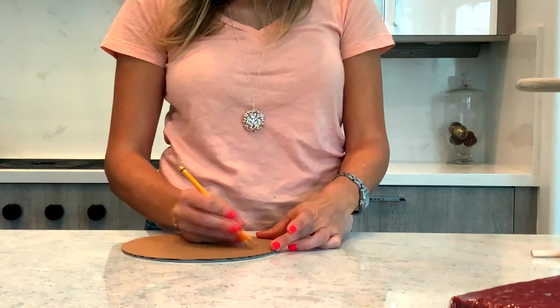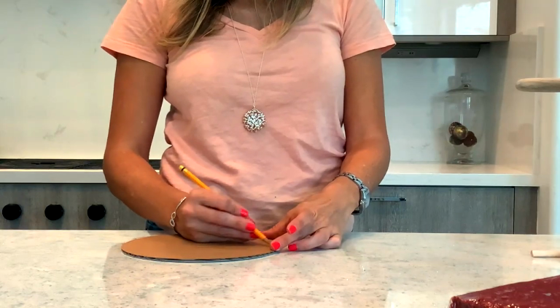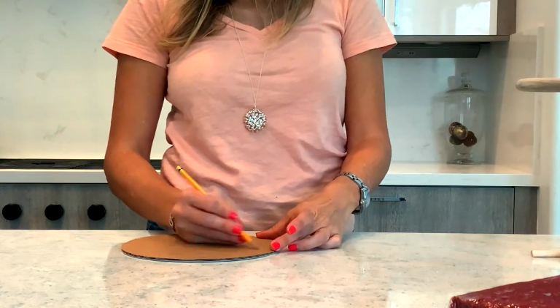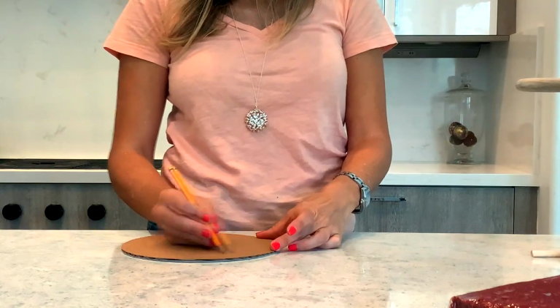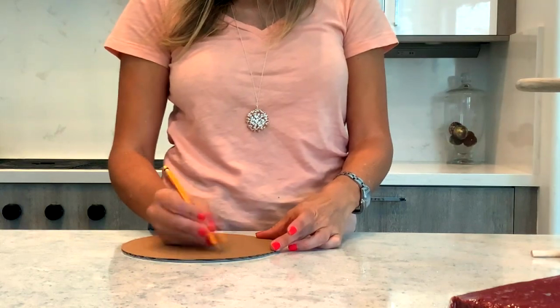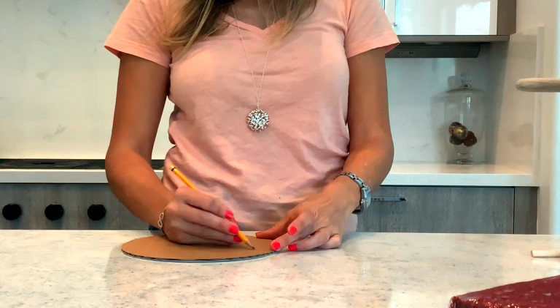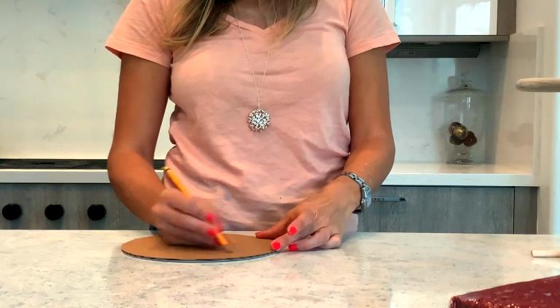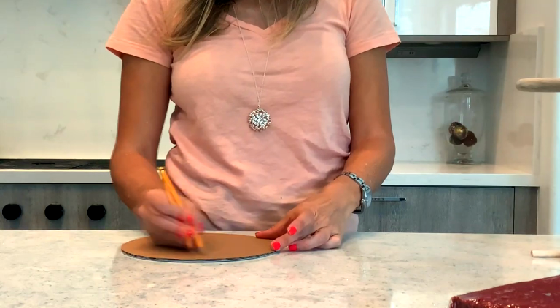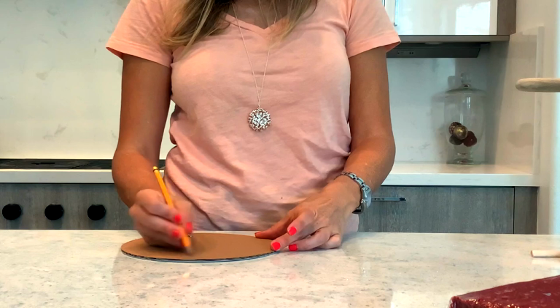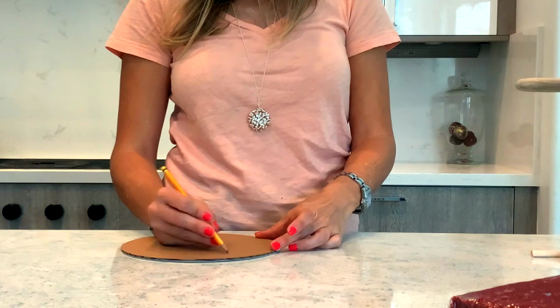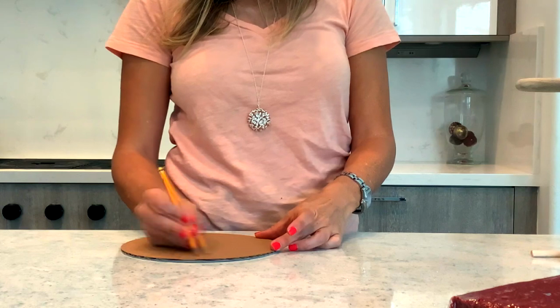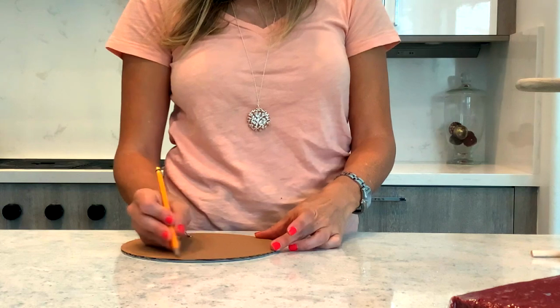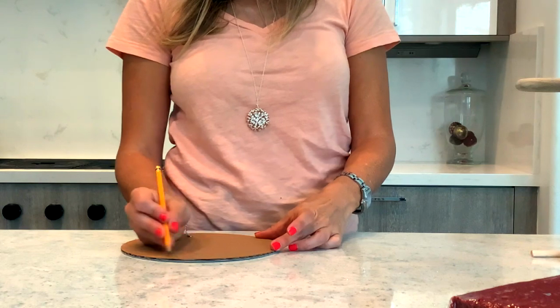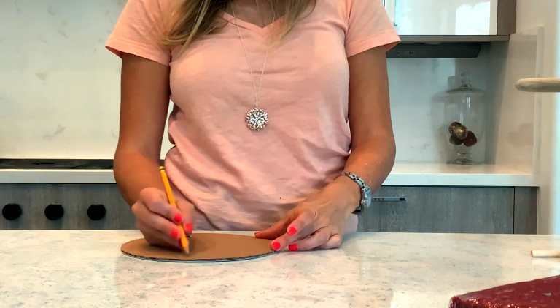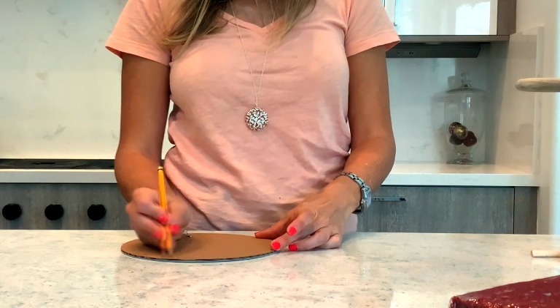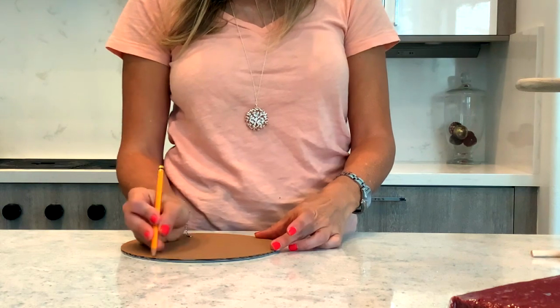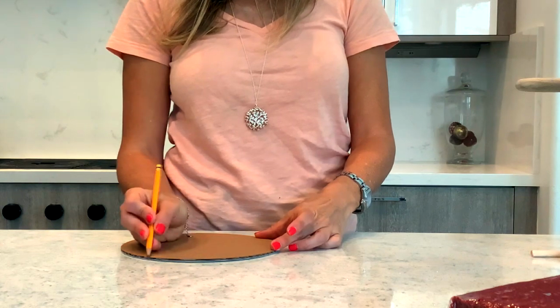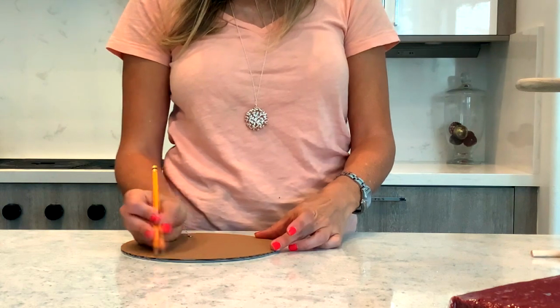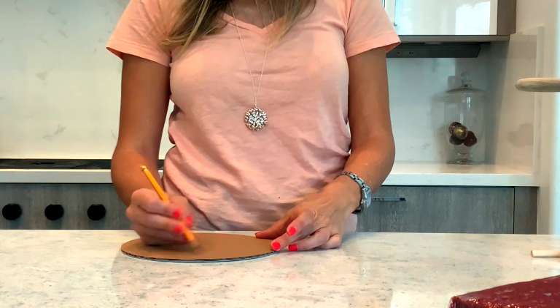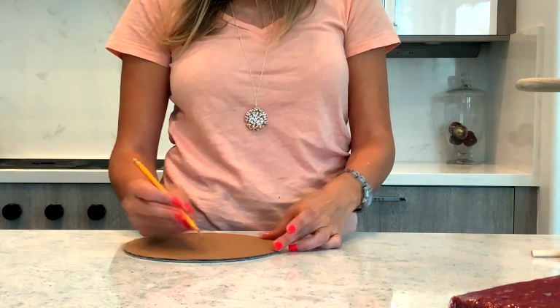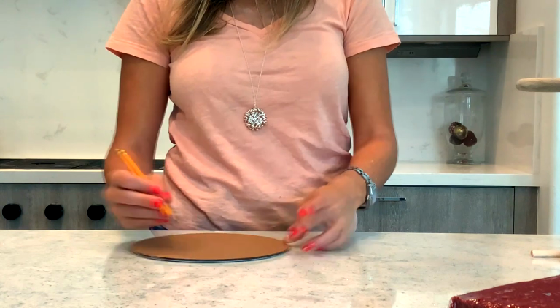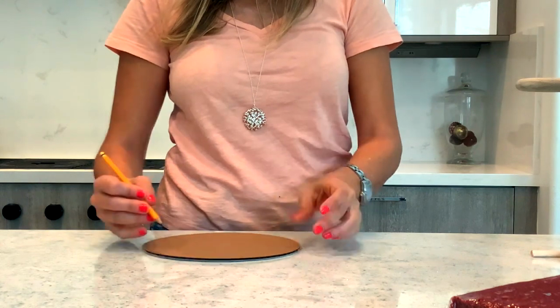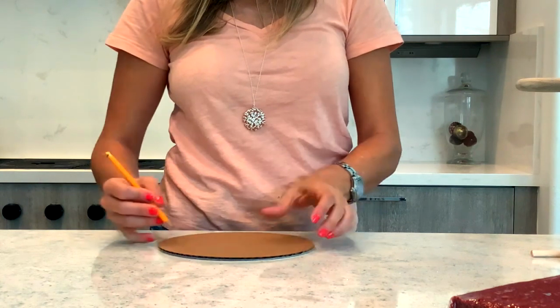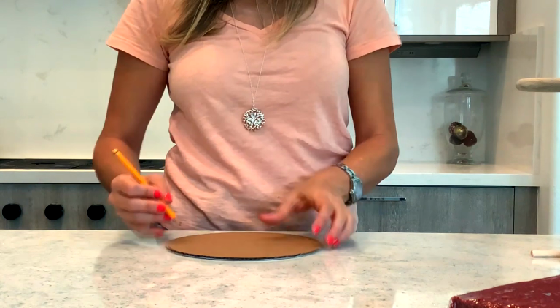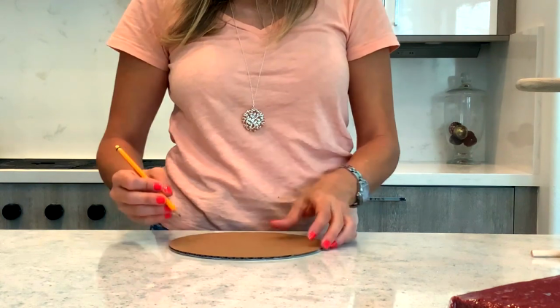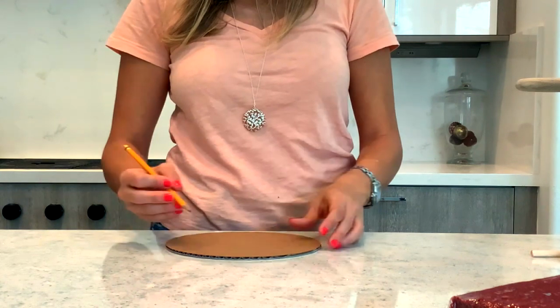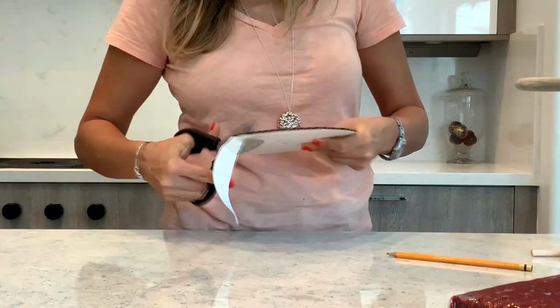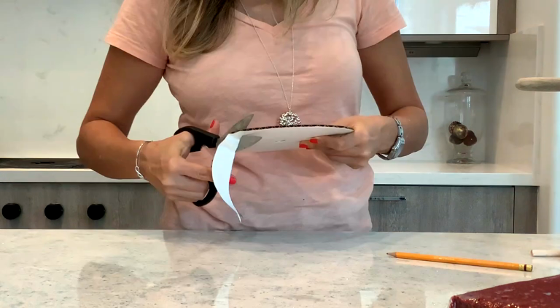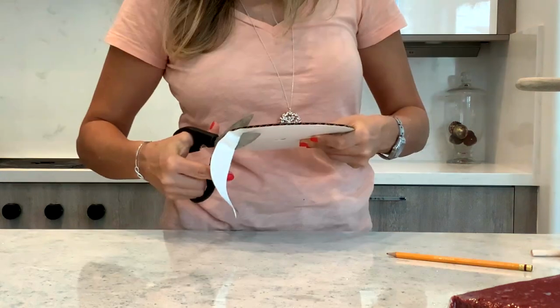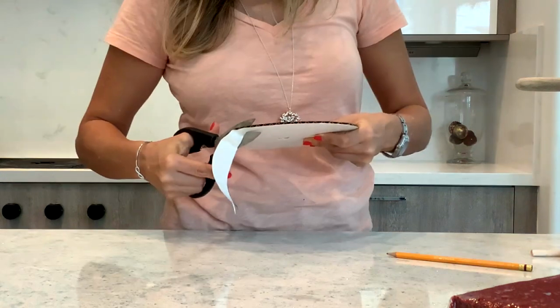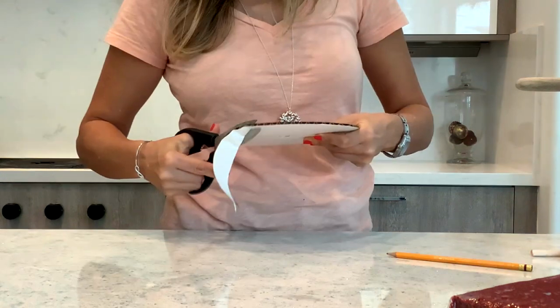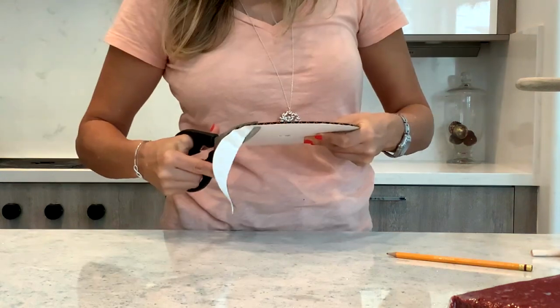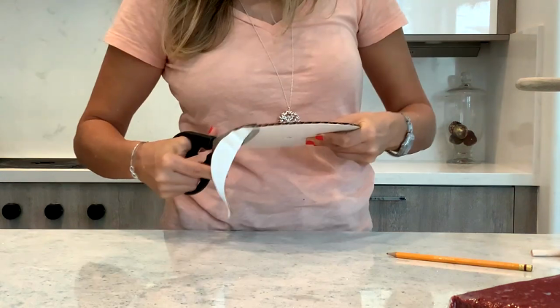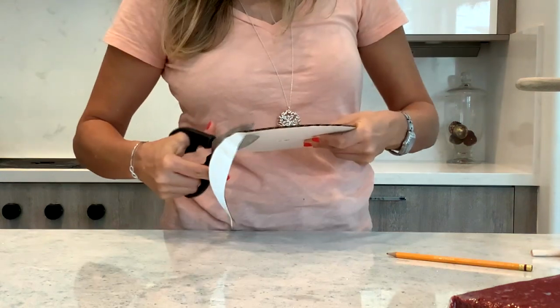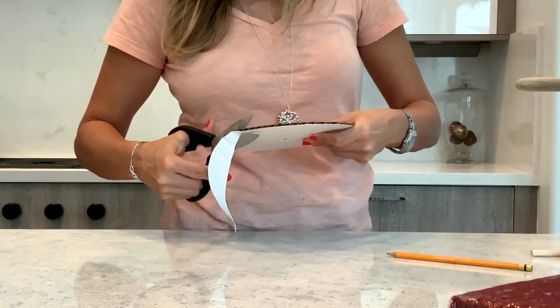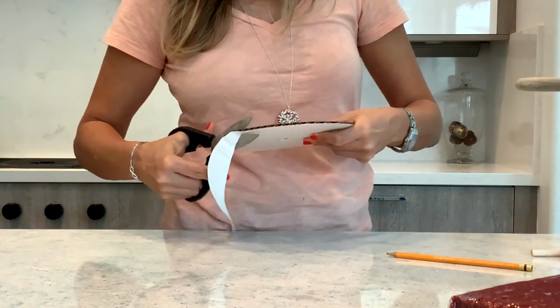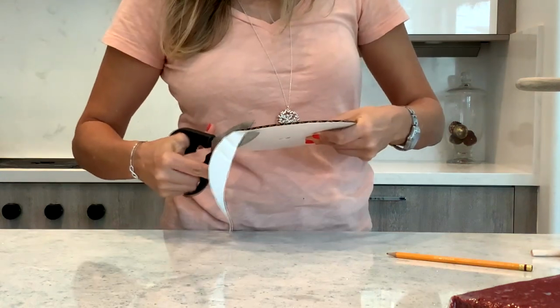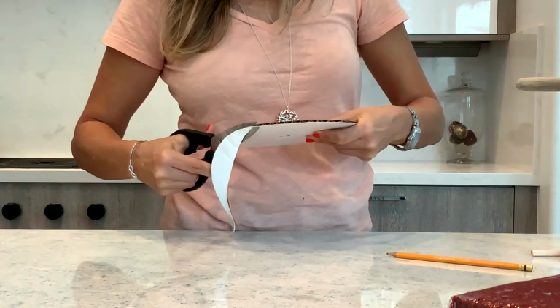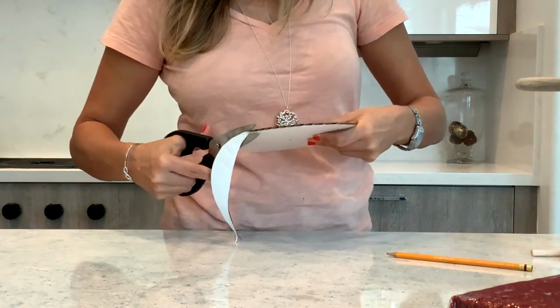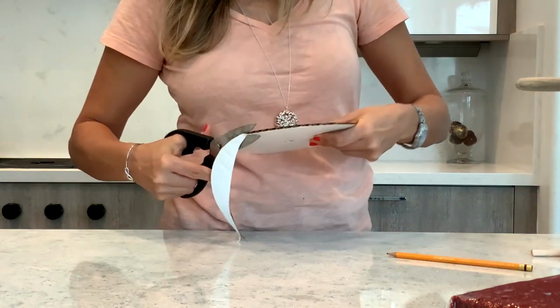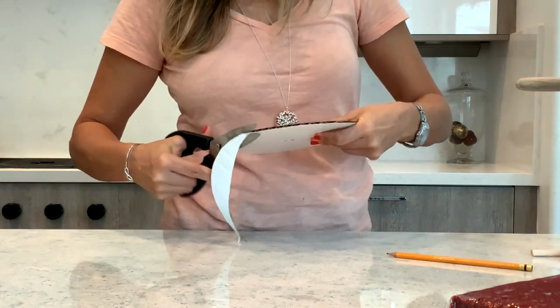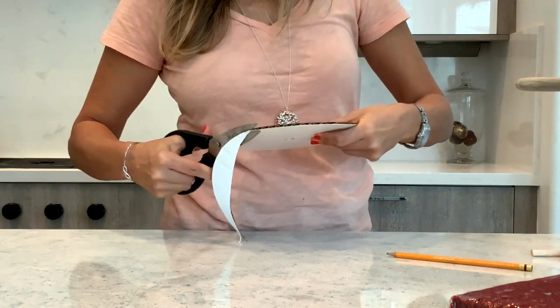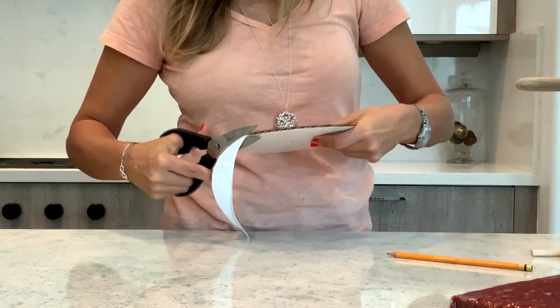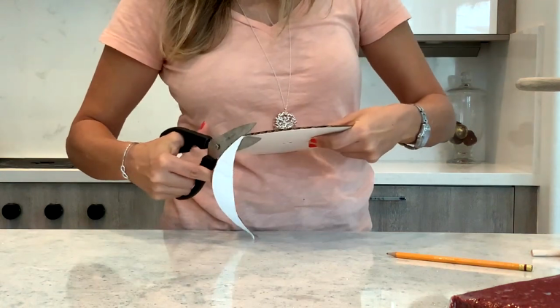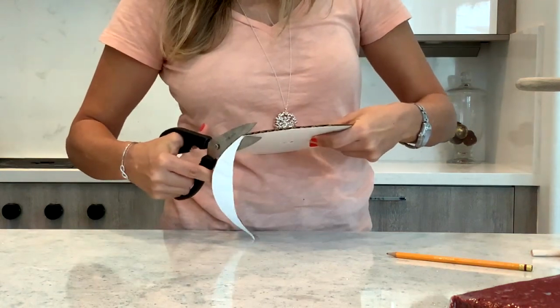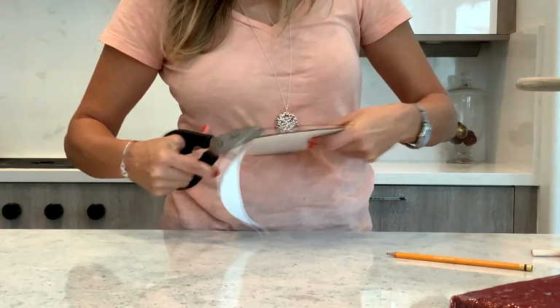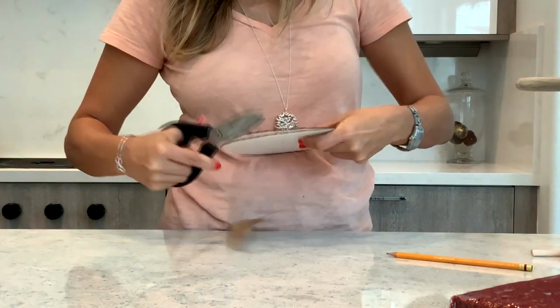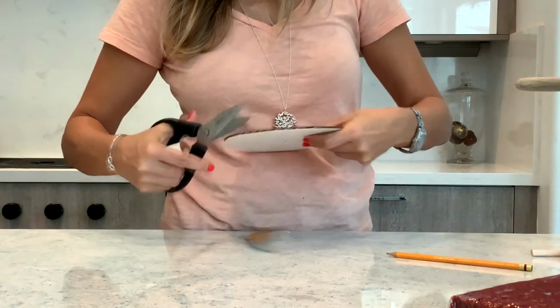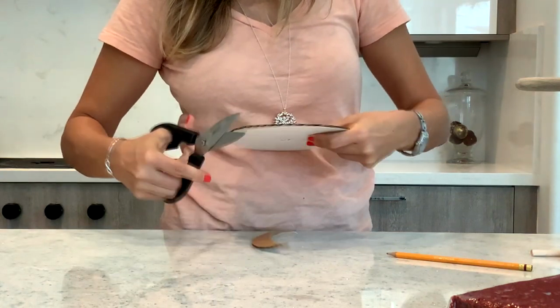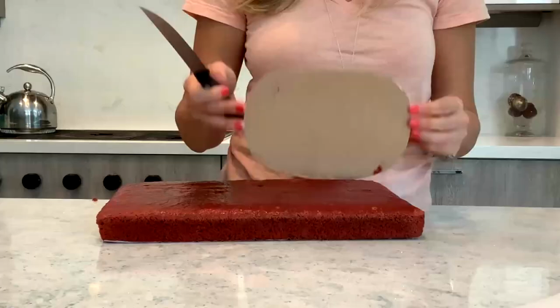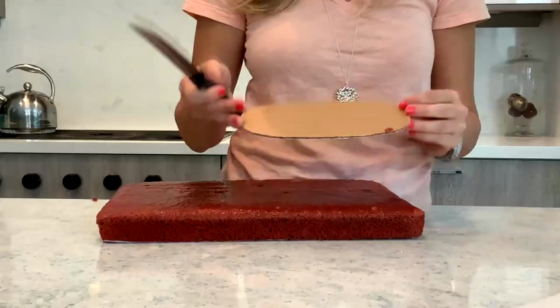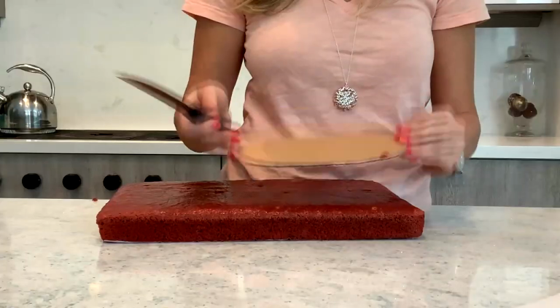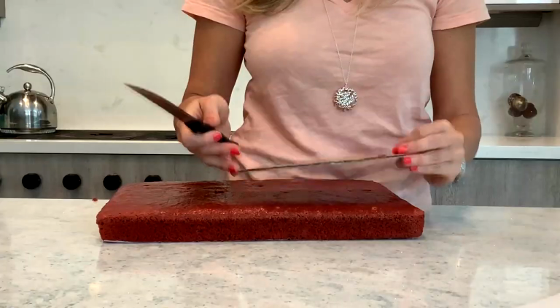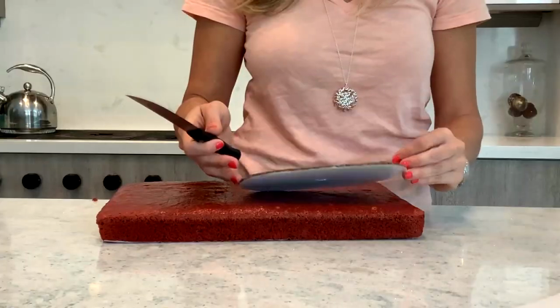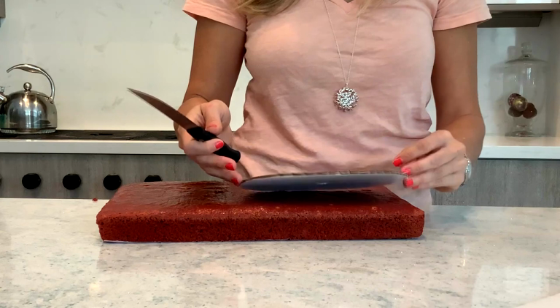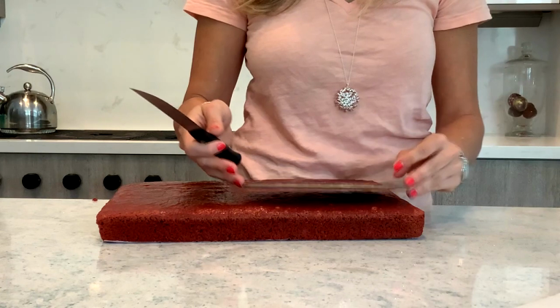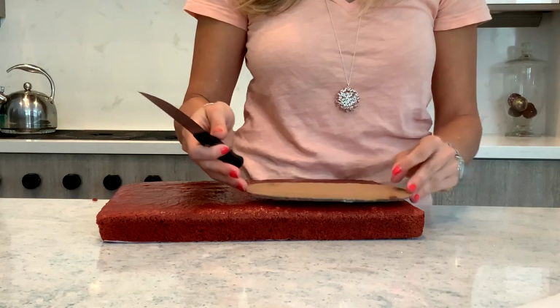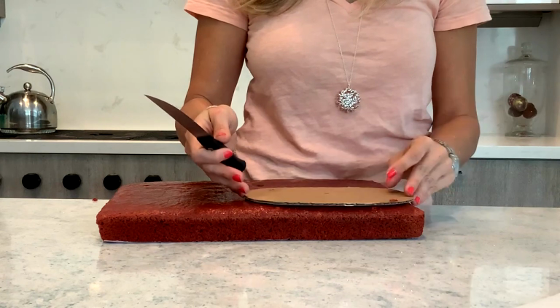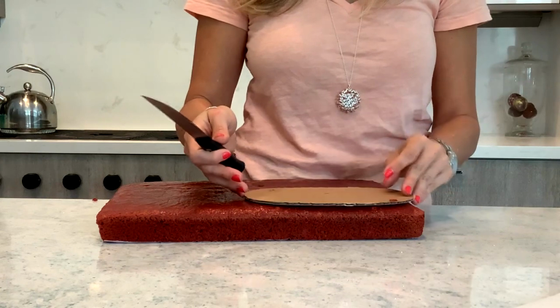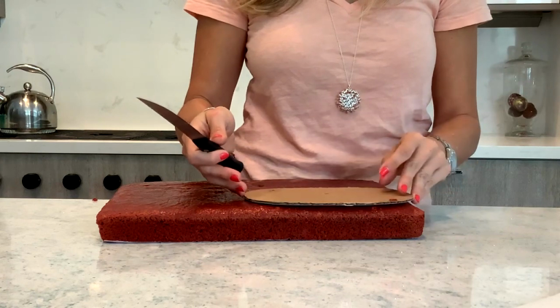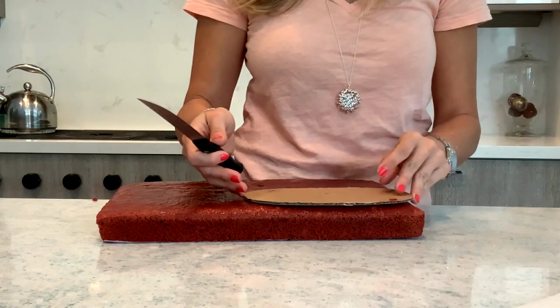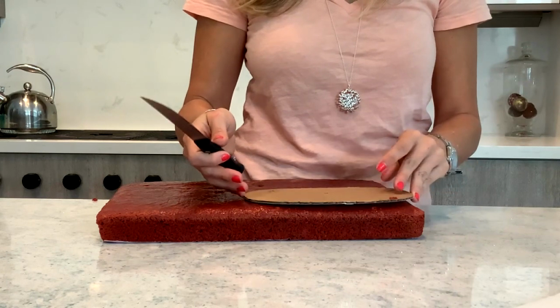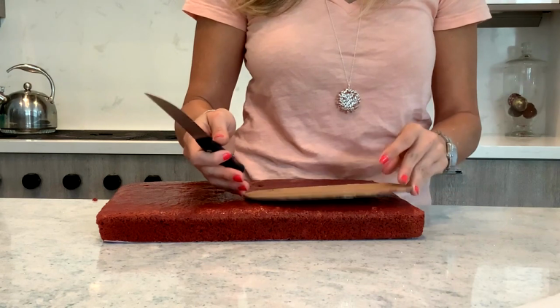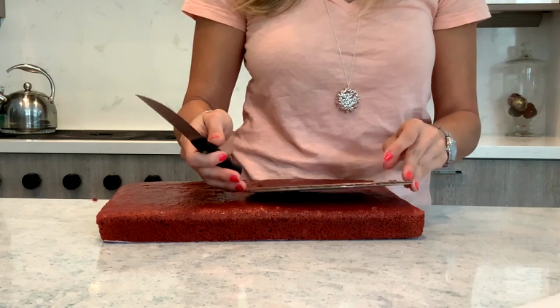I'm going to show you the whole process of all the work that it takes, all the work that goes into making these beautiful cakes.